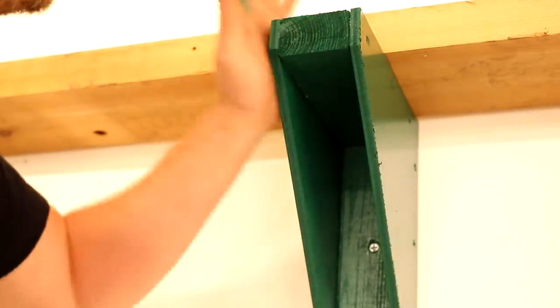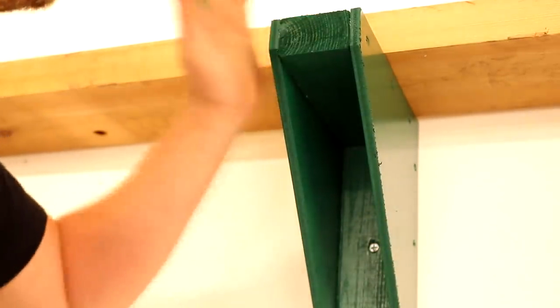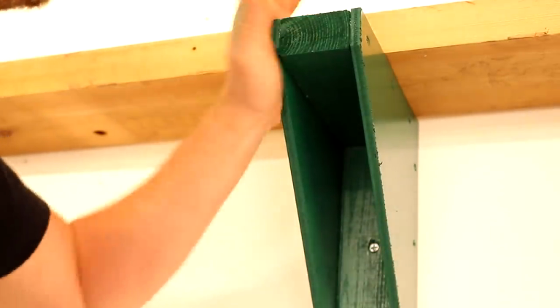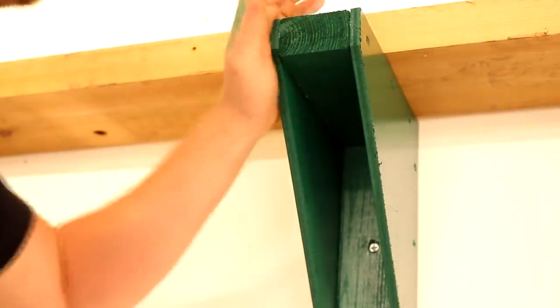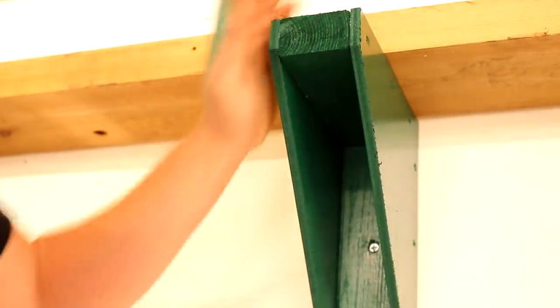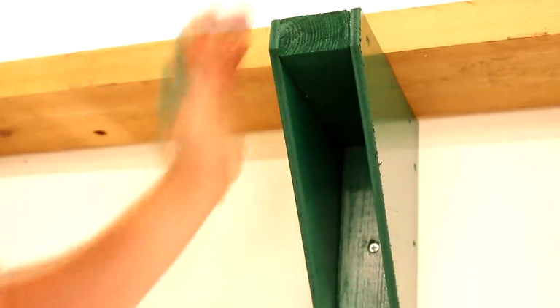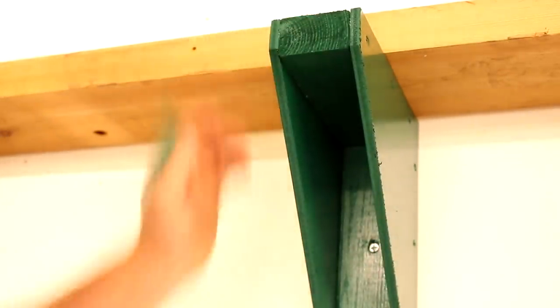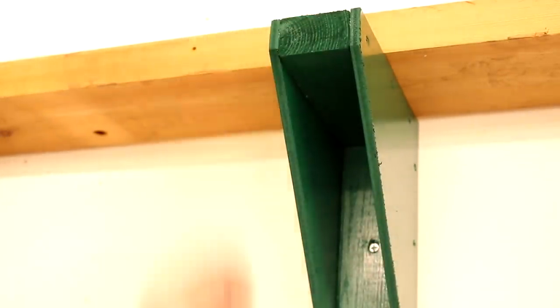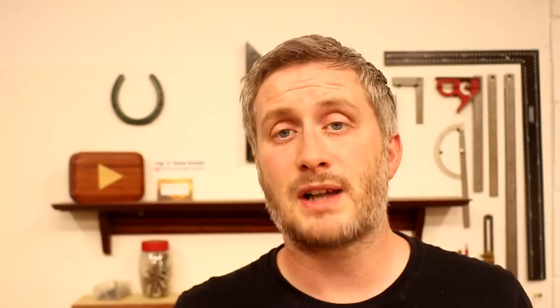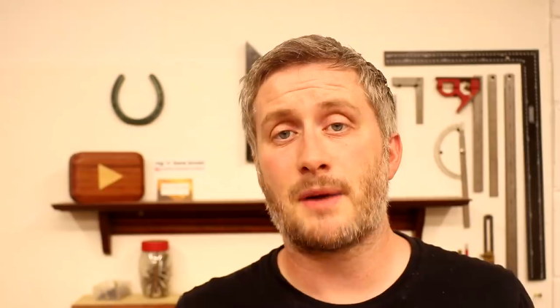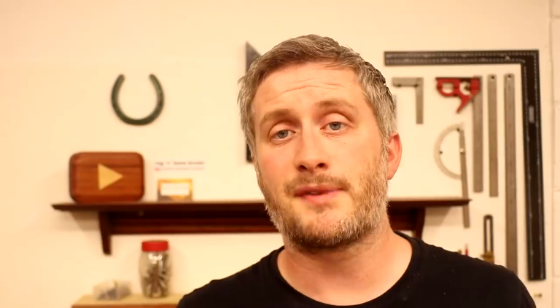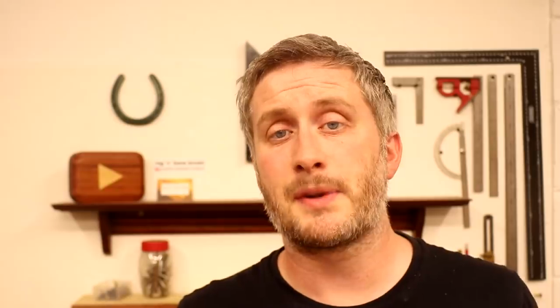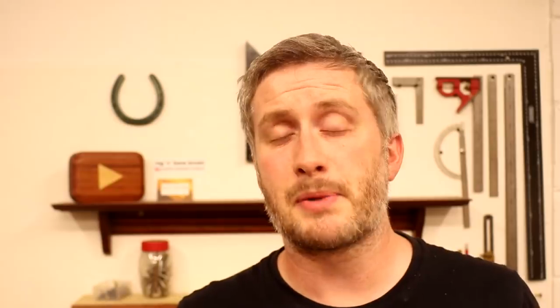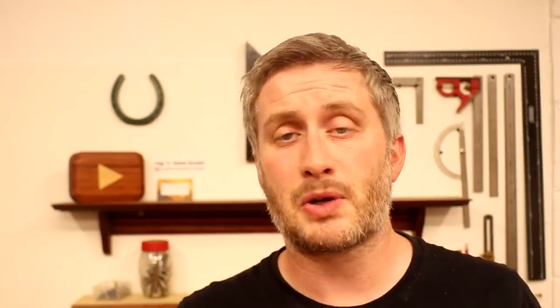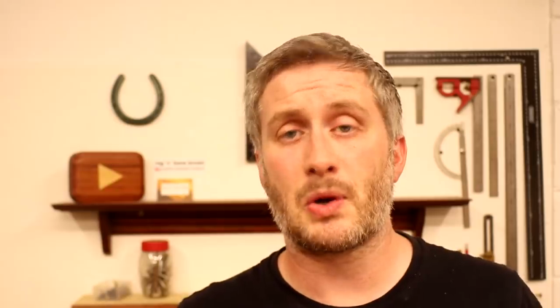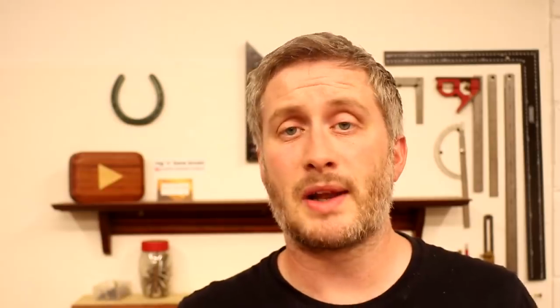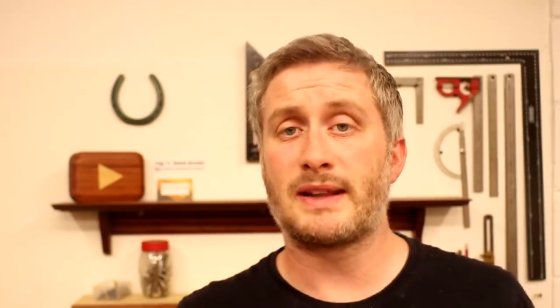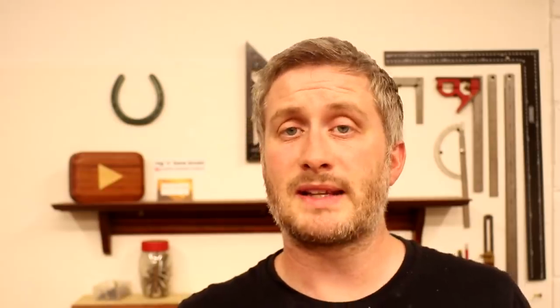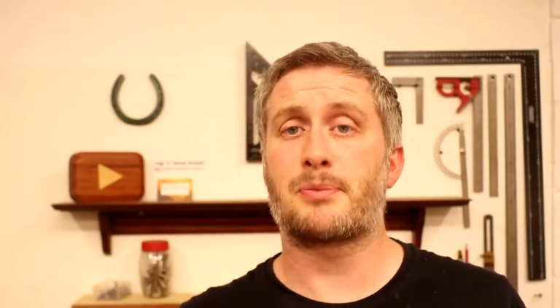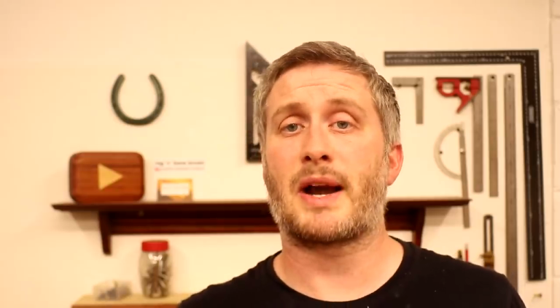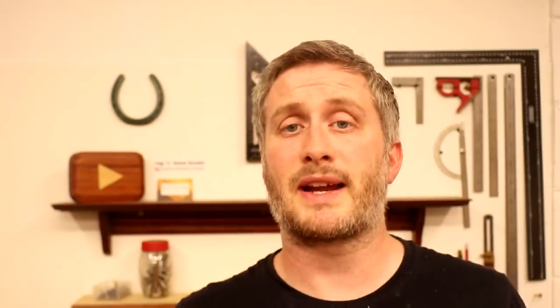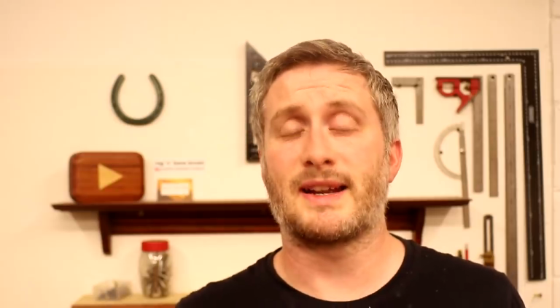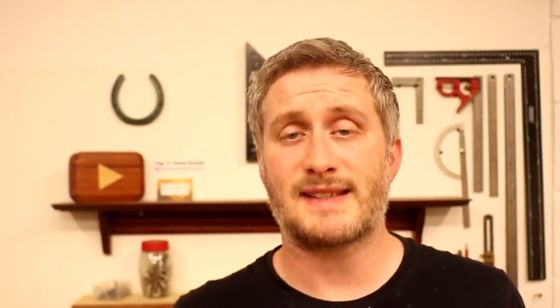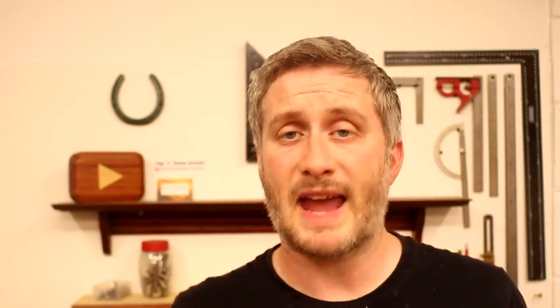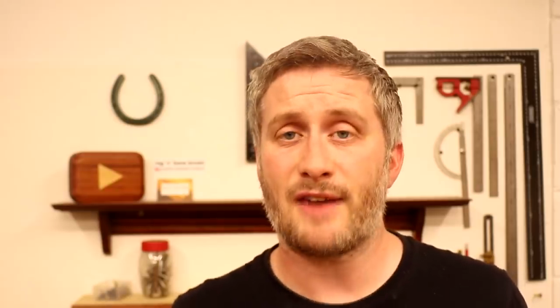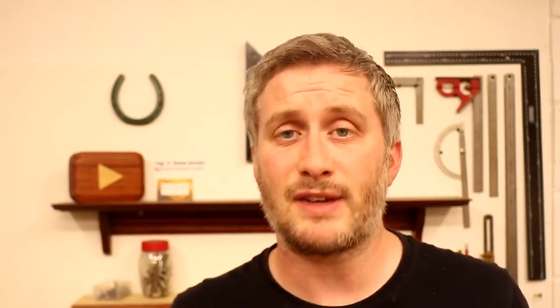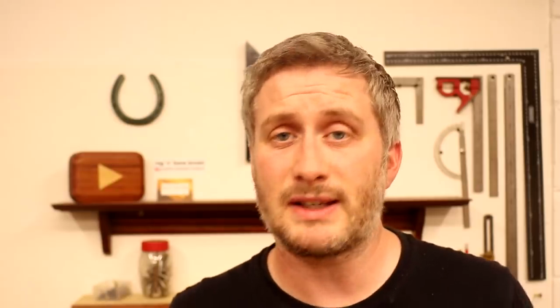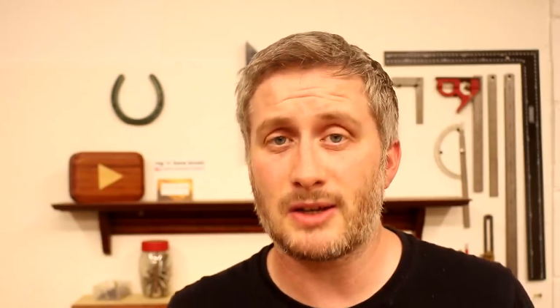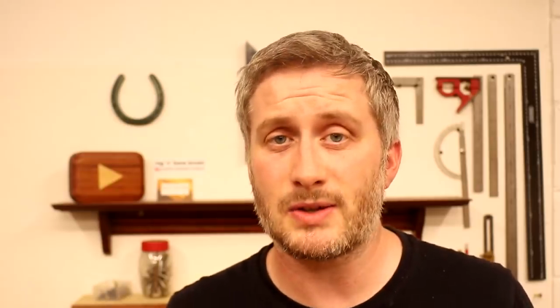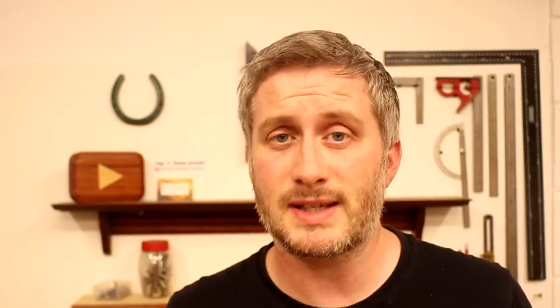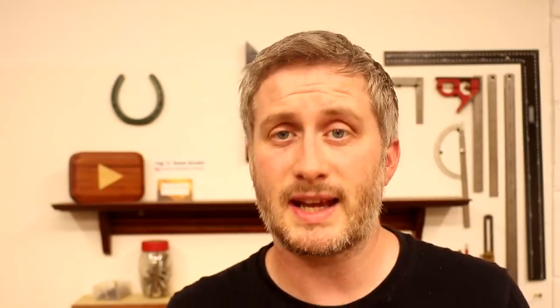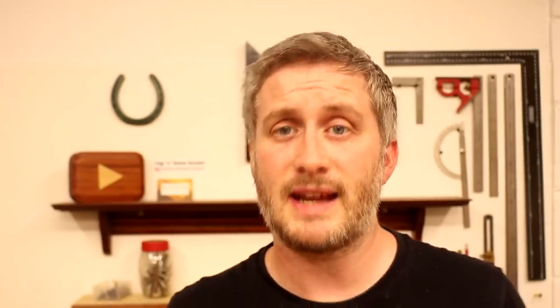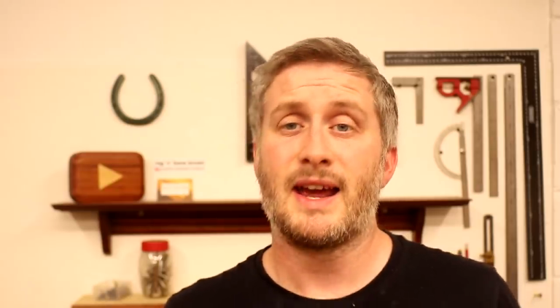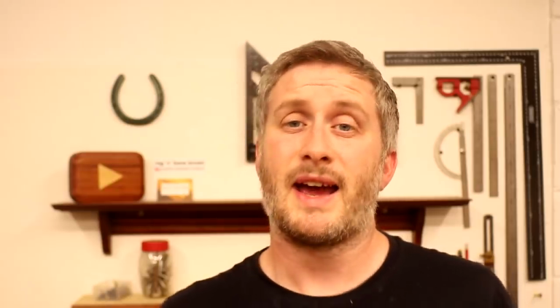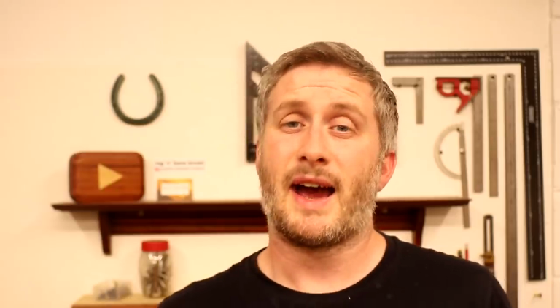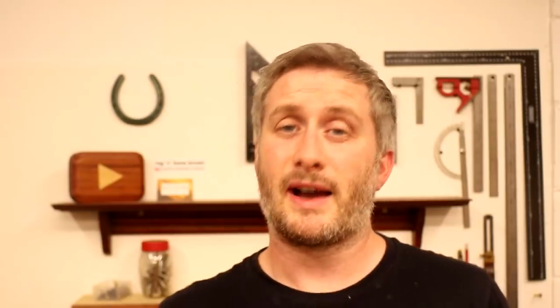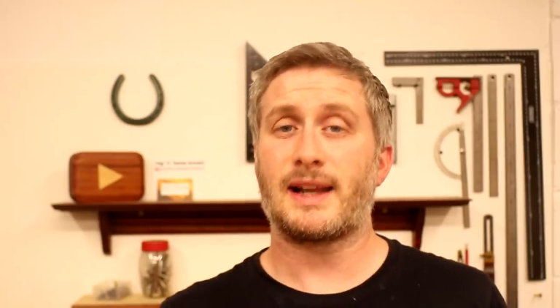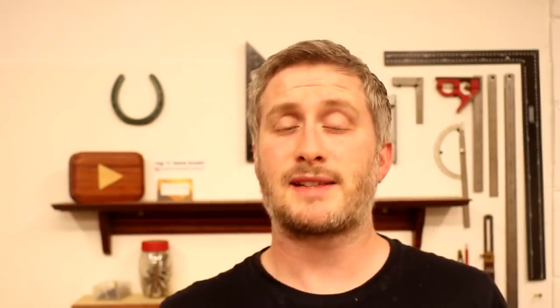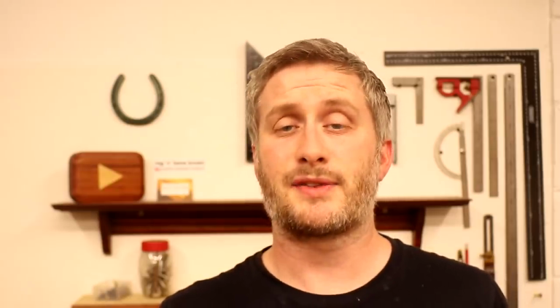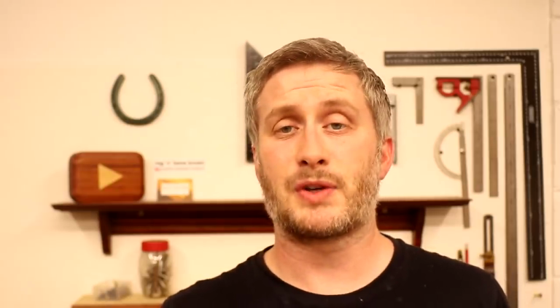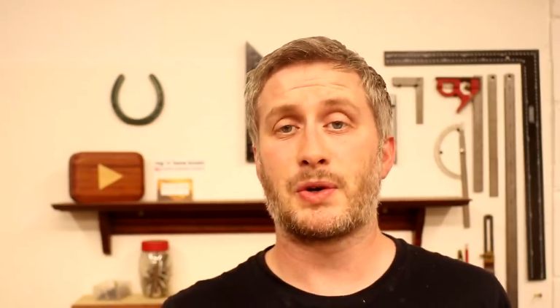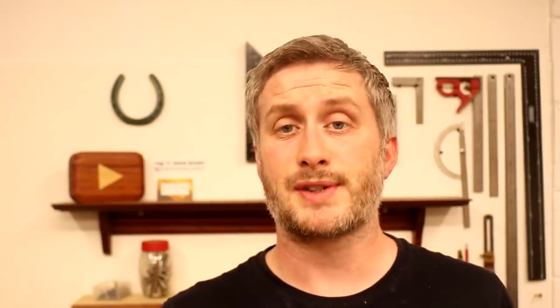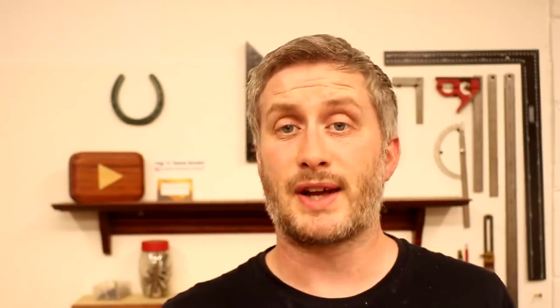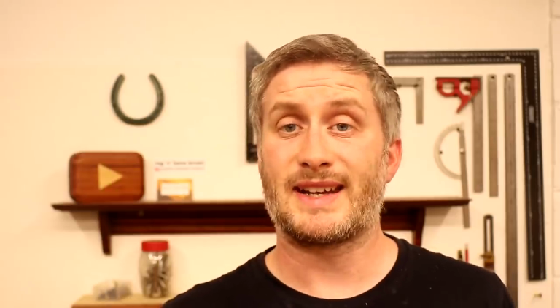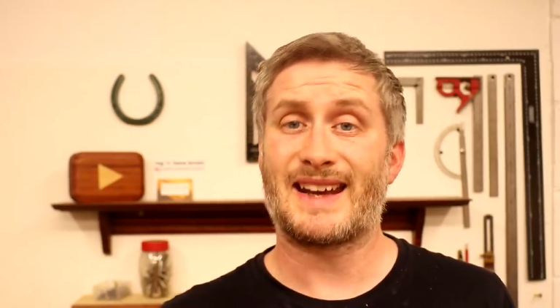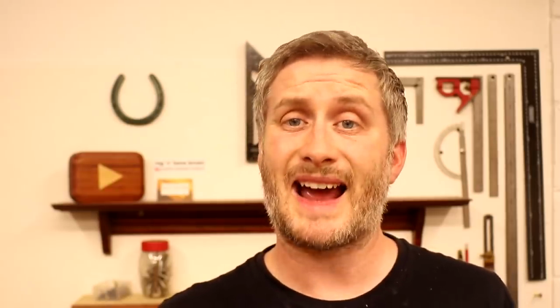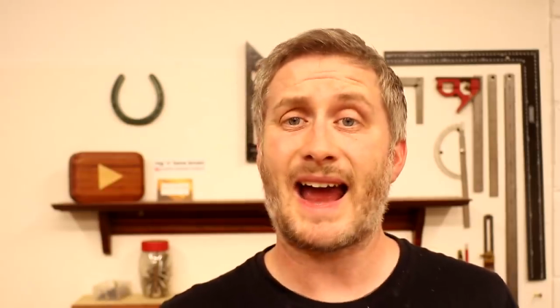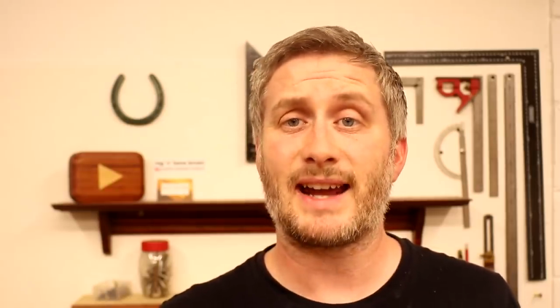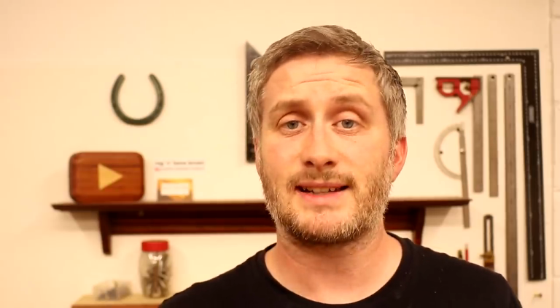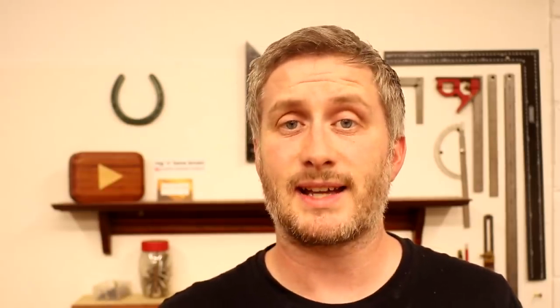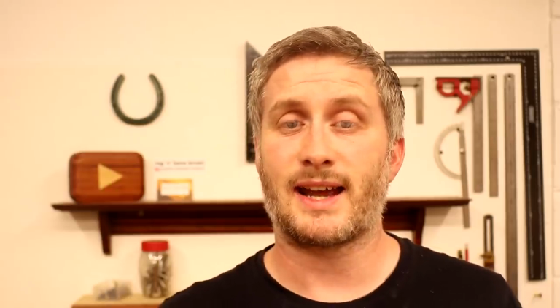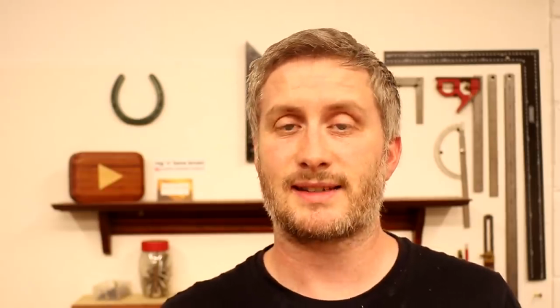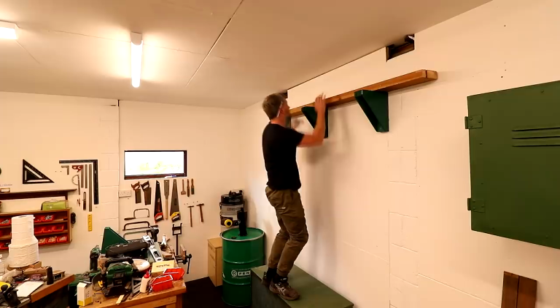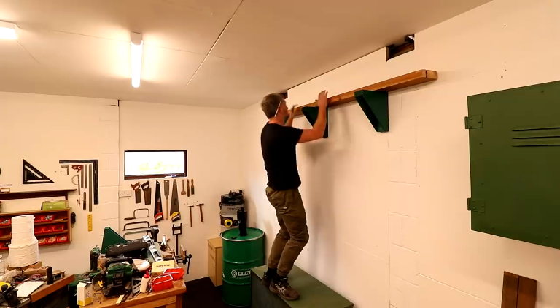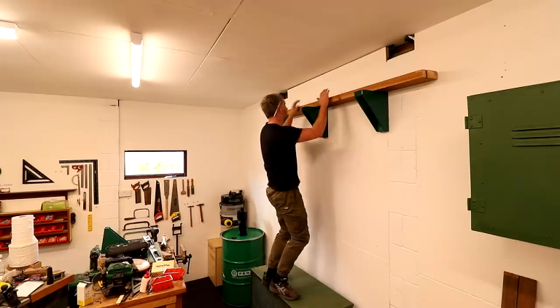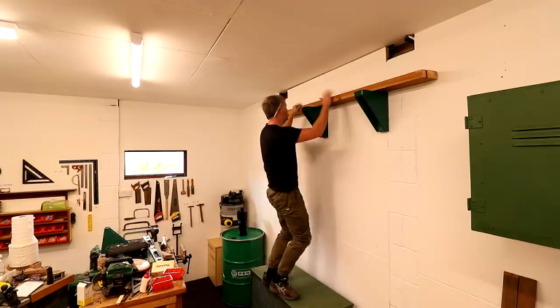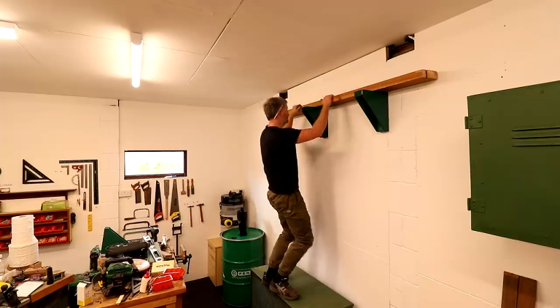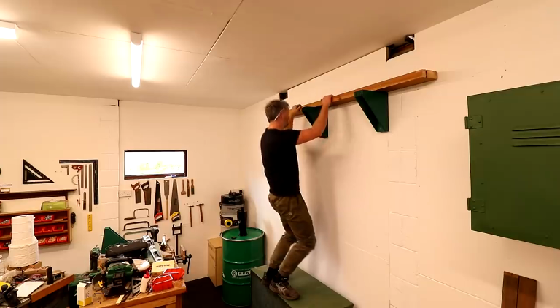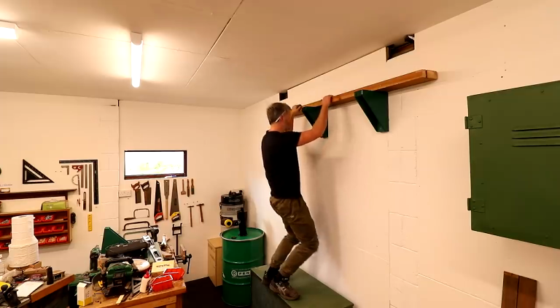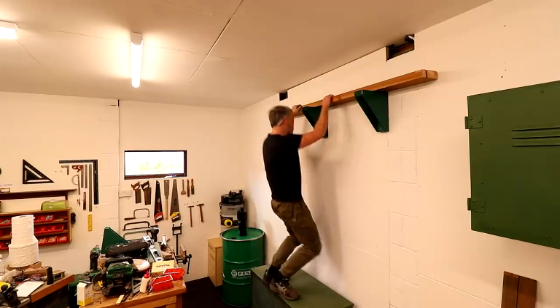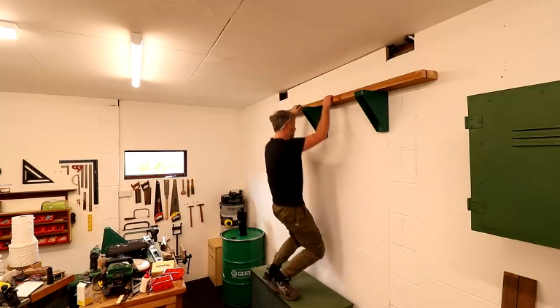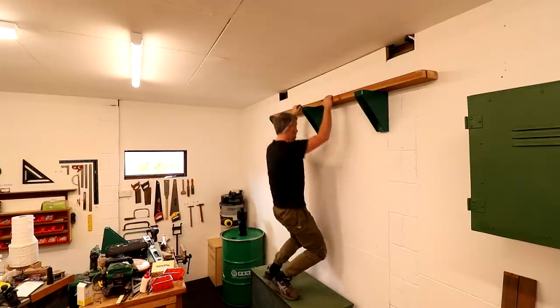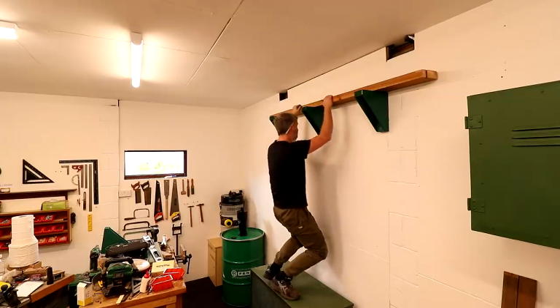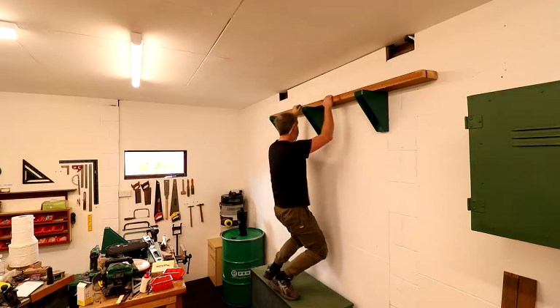I wouldn't feel comfortable calling these brackets heavy duty unless I did a hang test — so here it is.